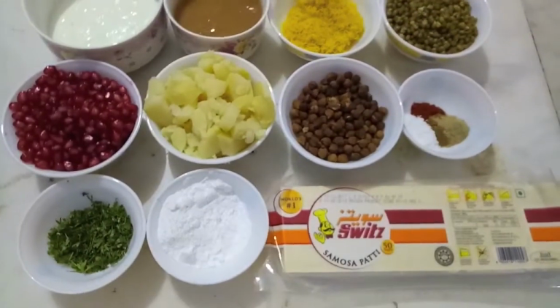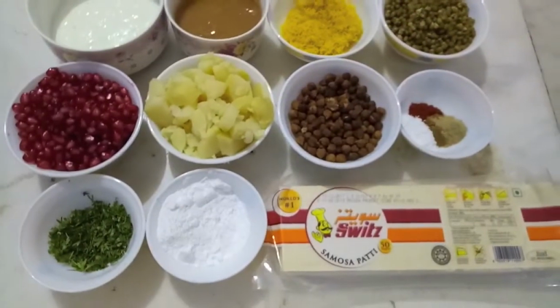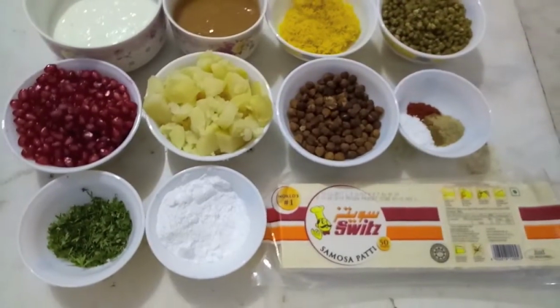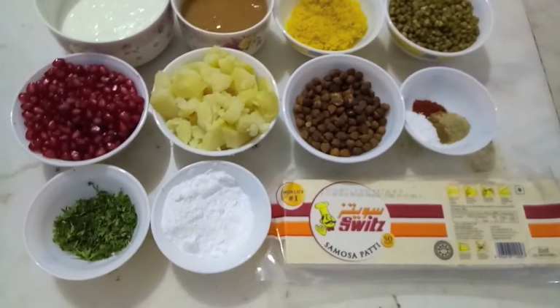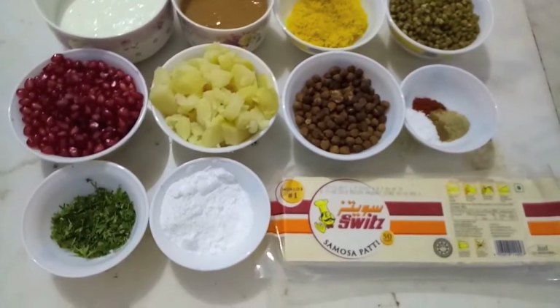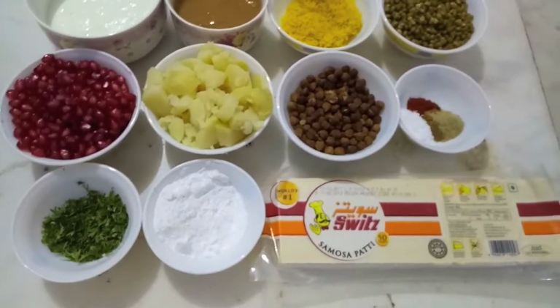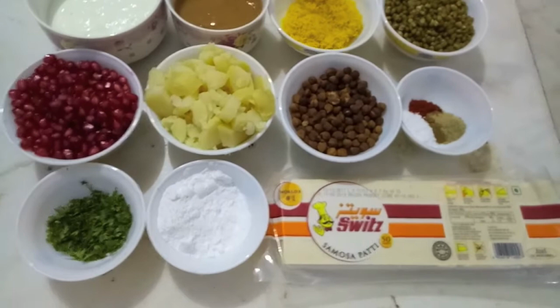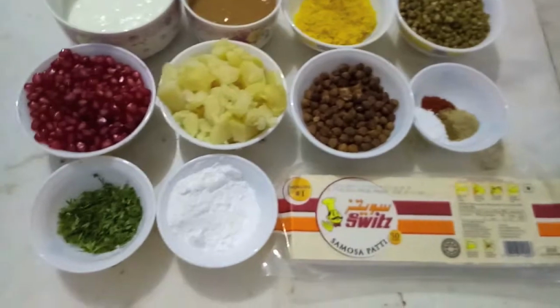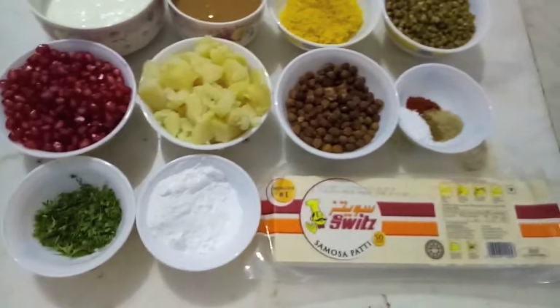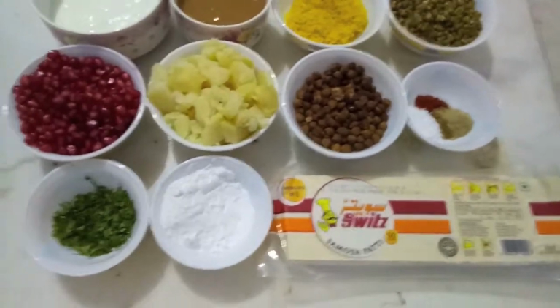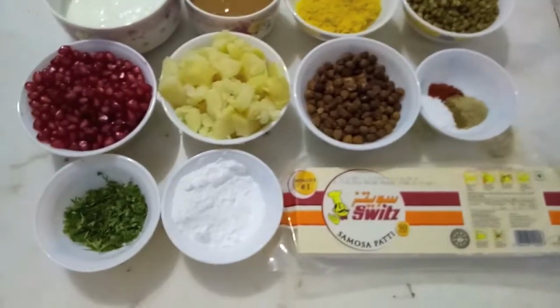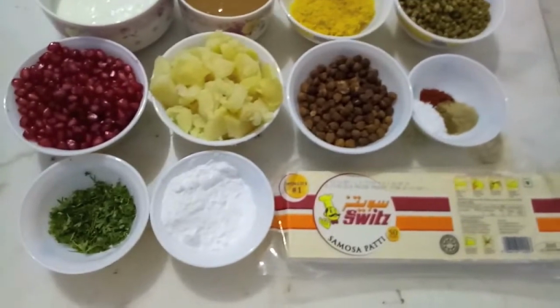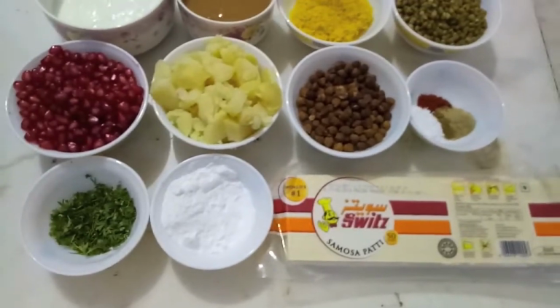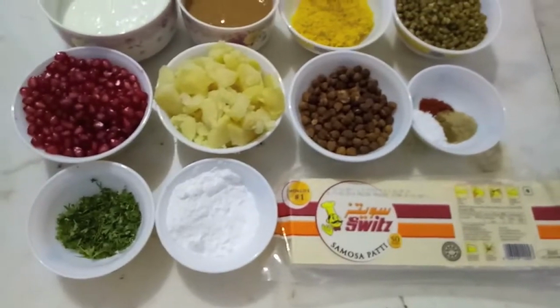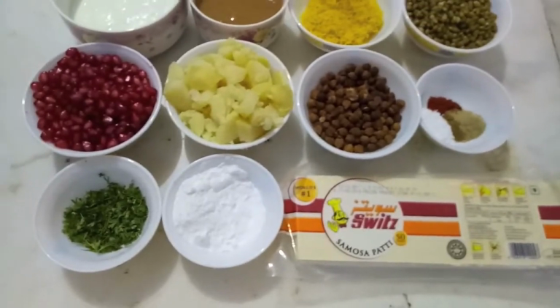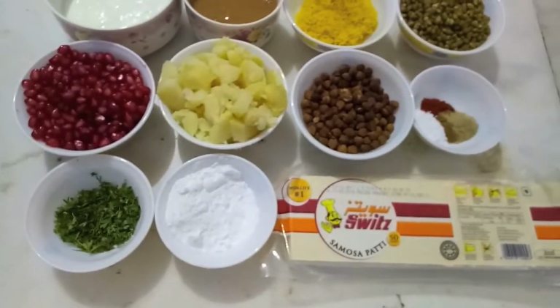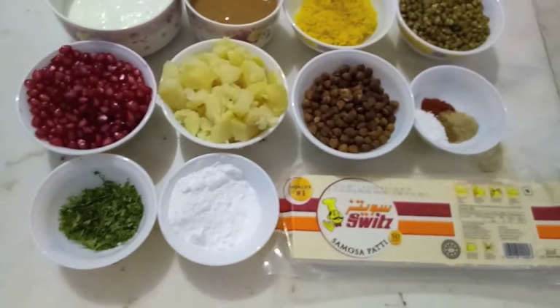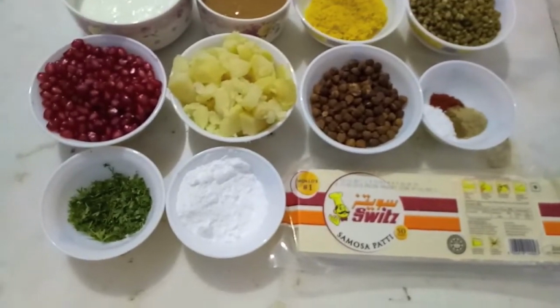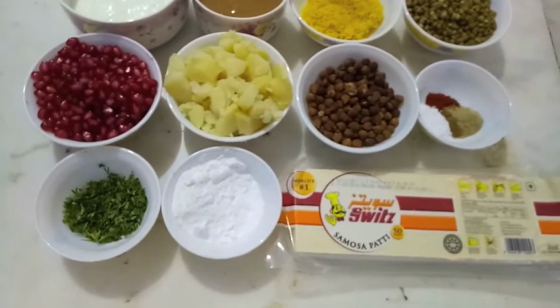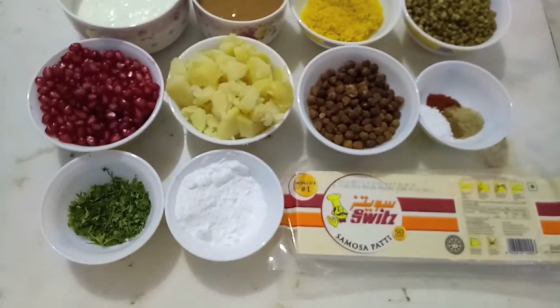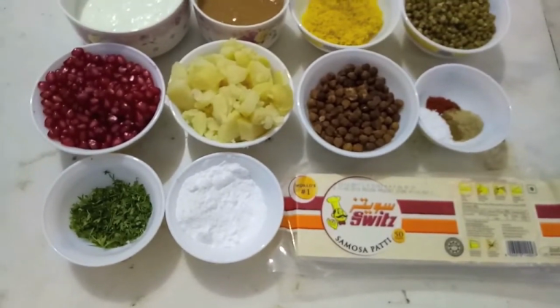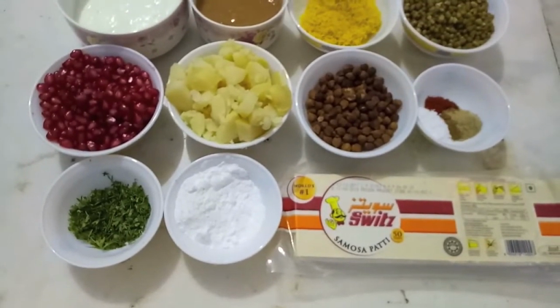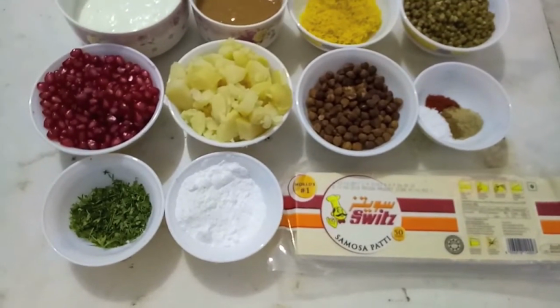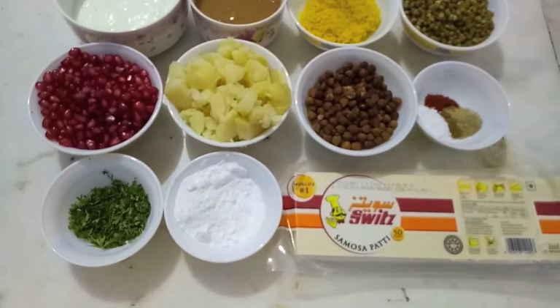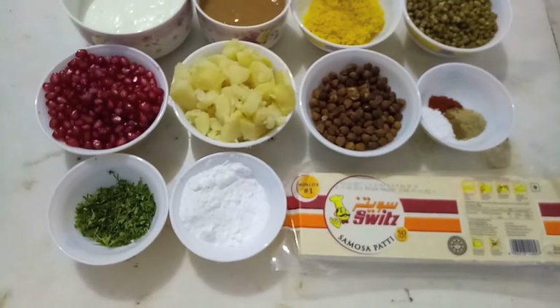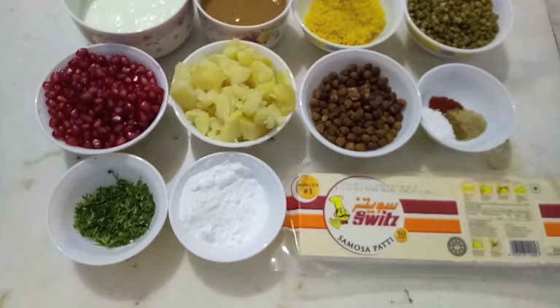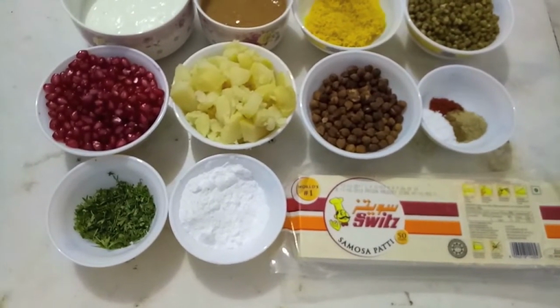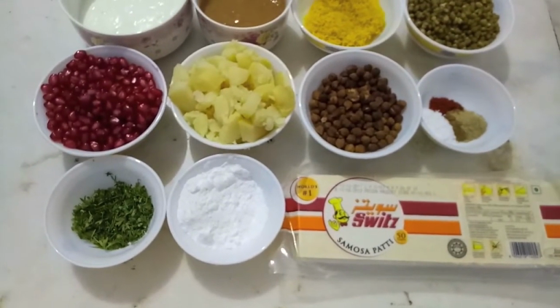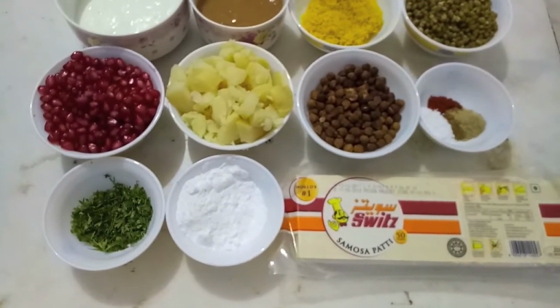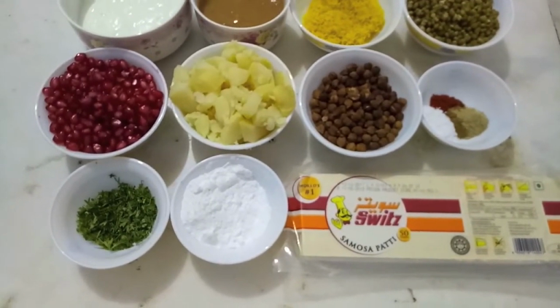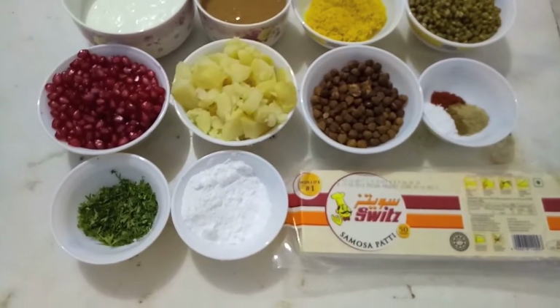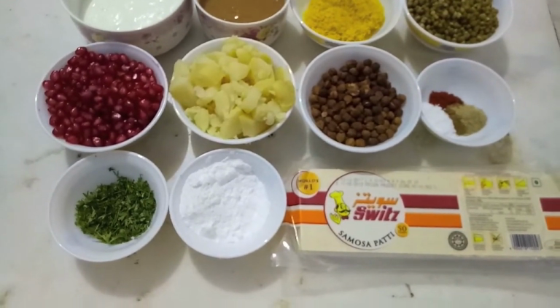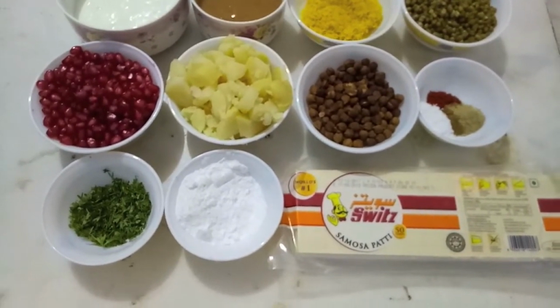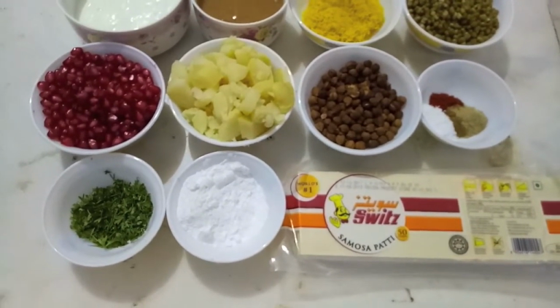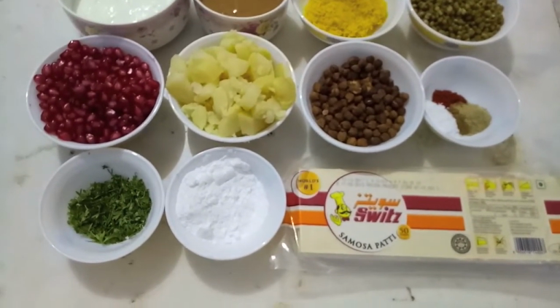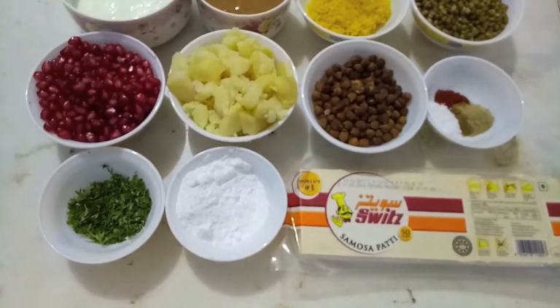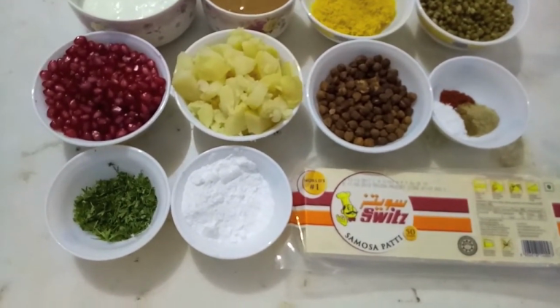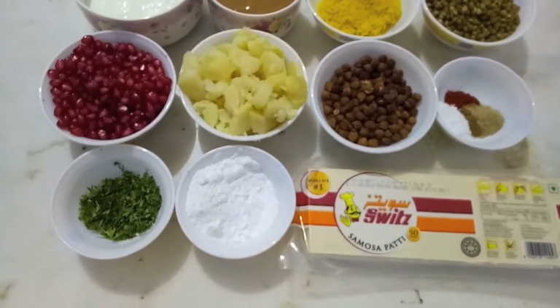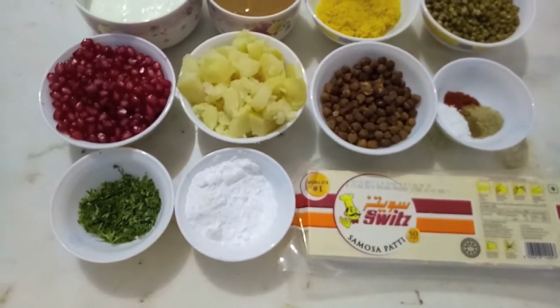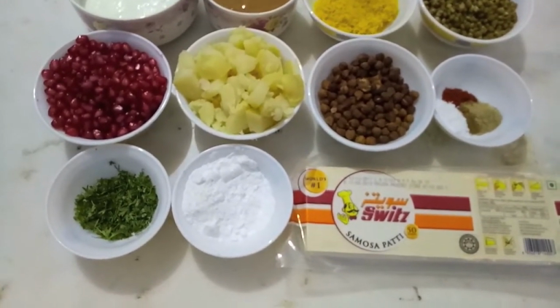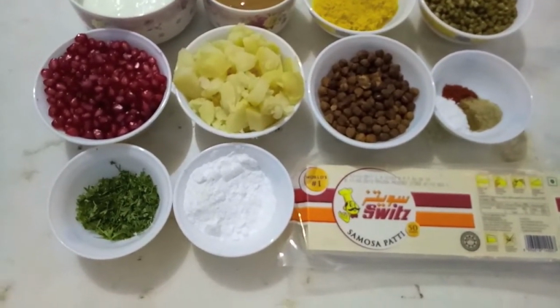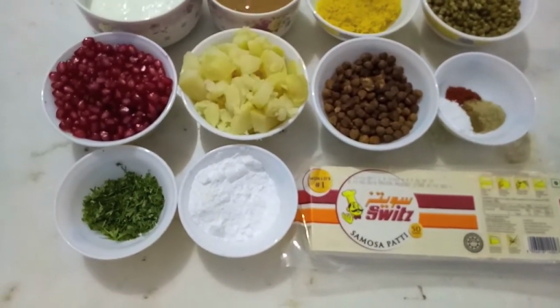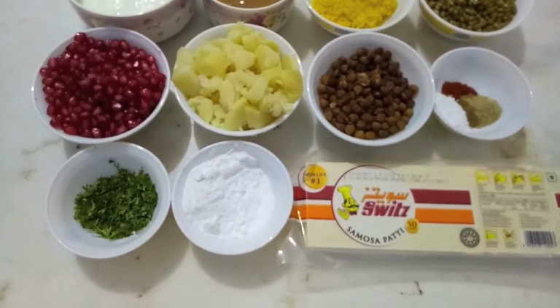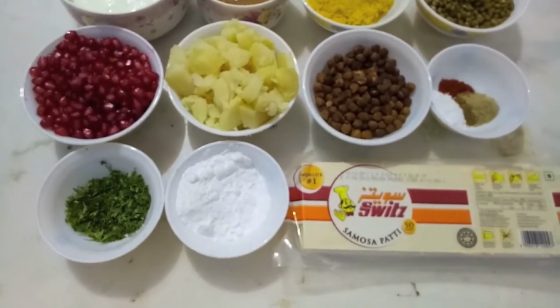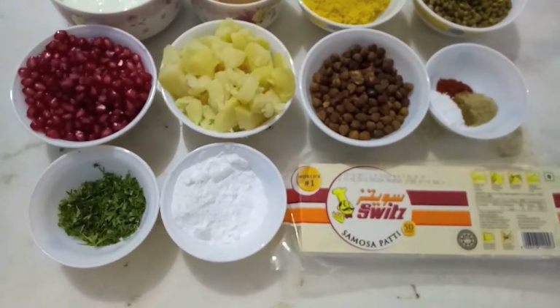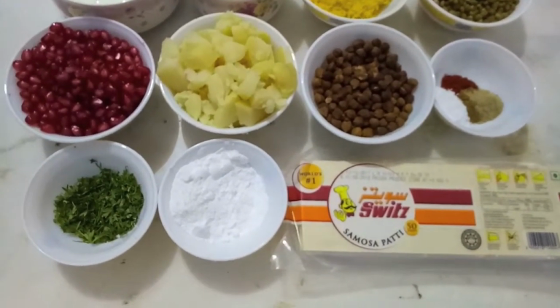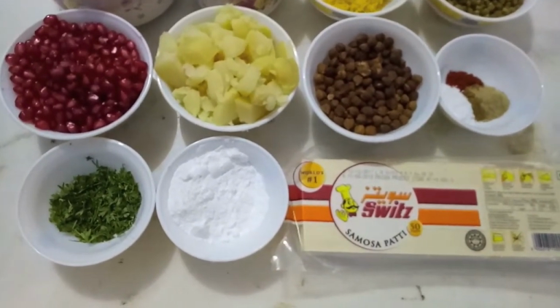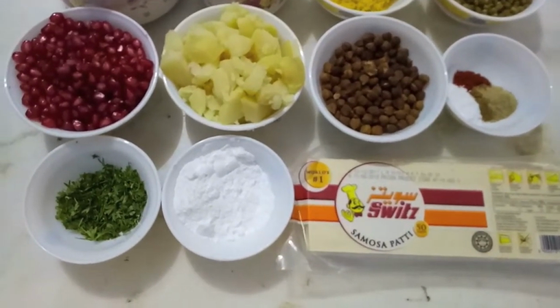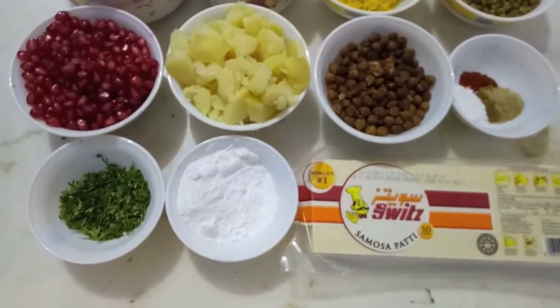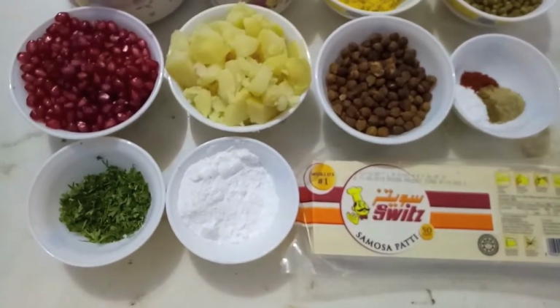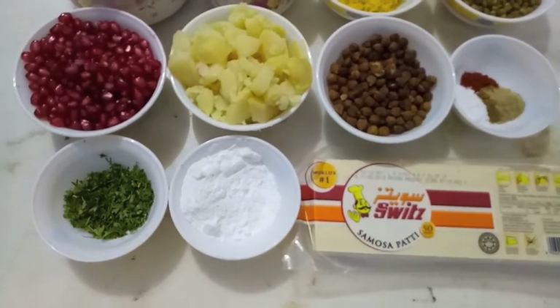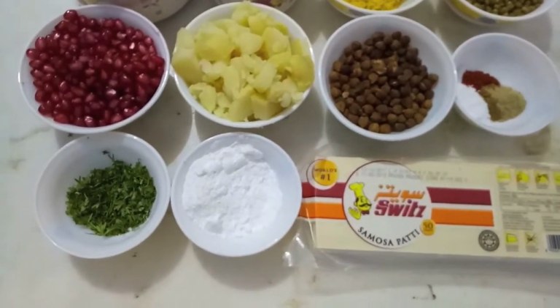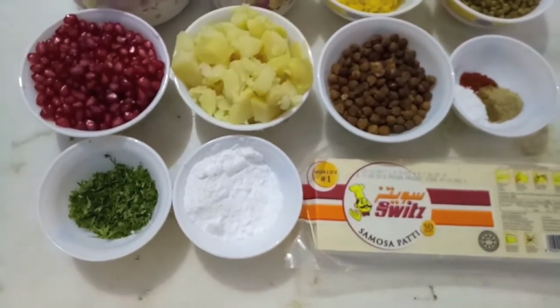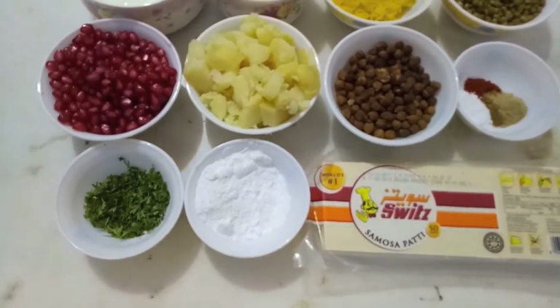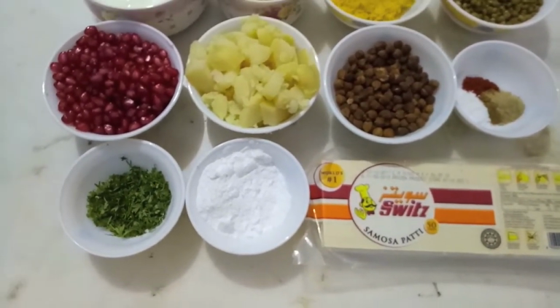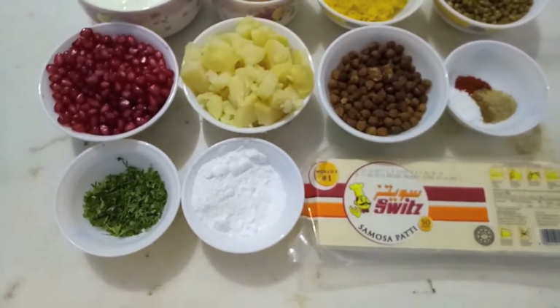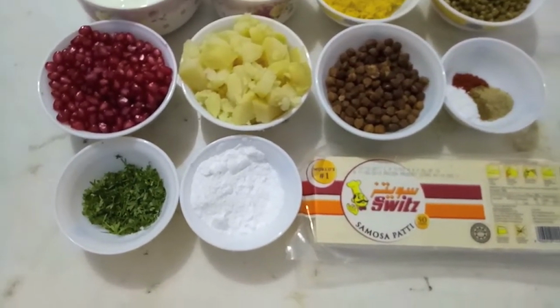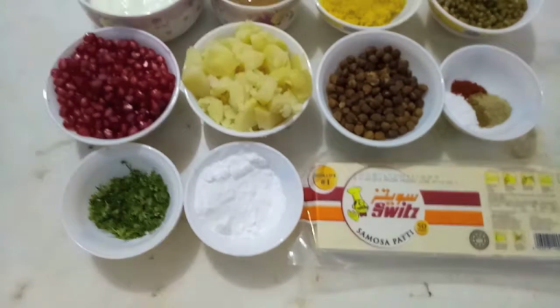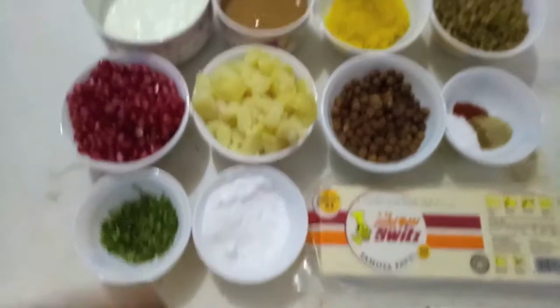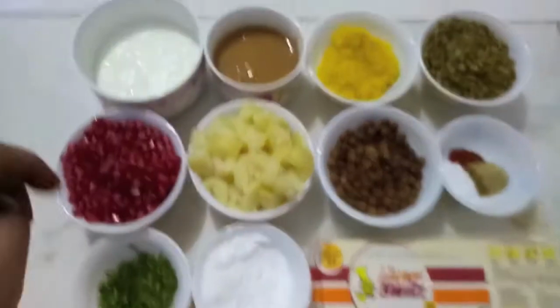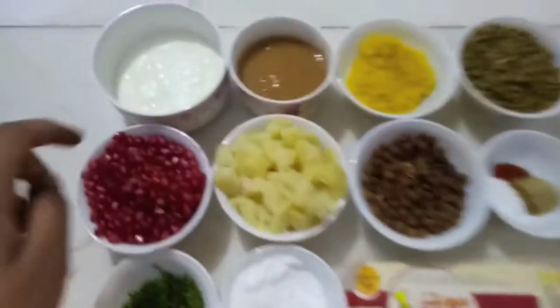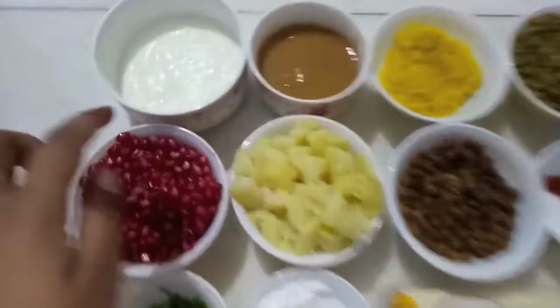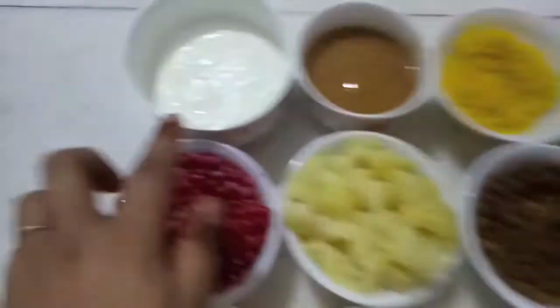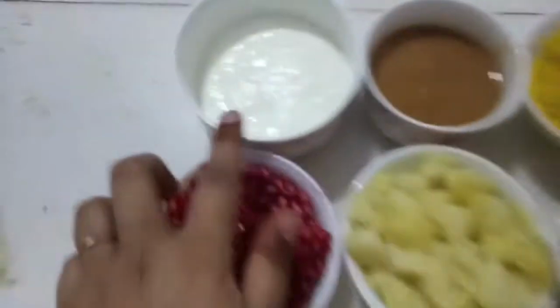Hello and welcome to my channel Shifa Ask Kitchen. Today I am going to show you how to make katori chaat. So let's start.